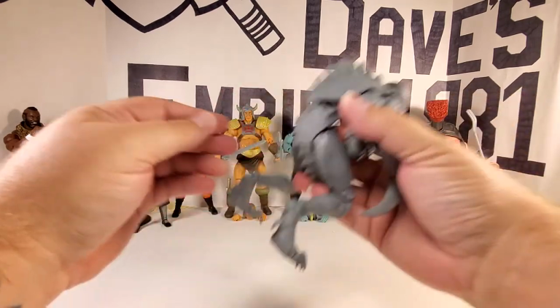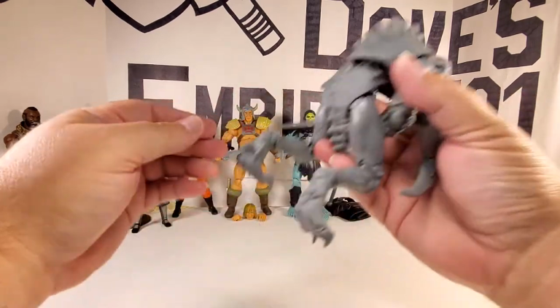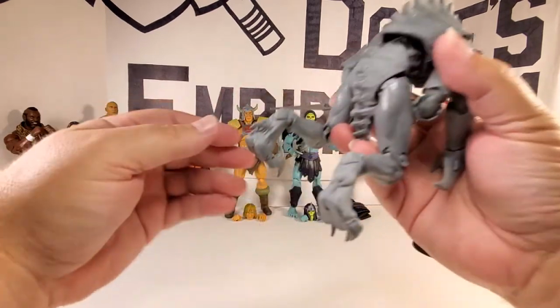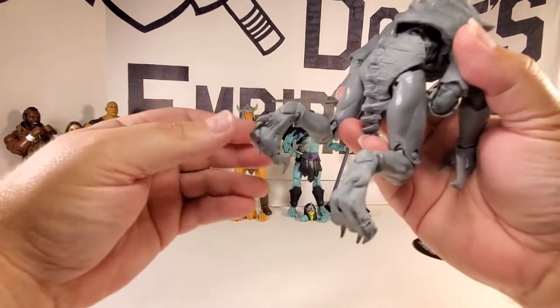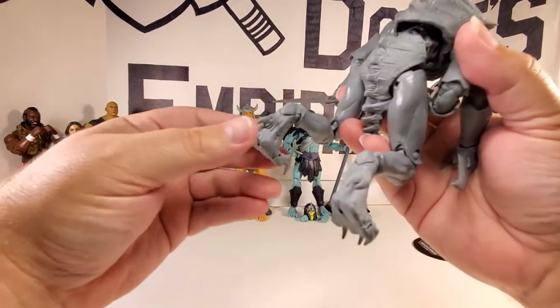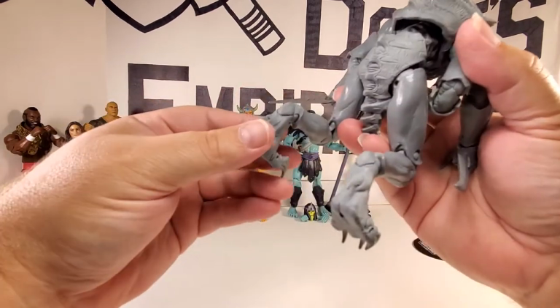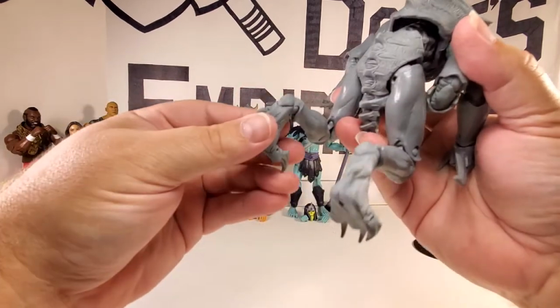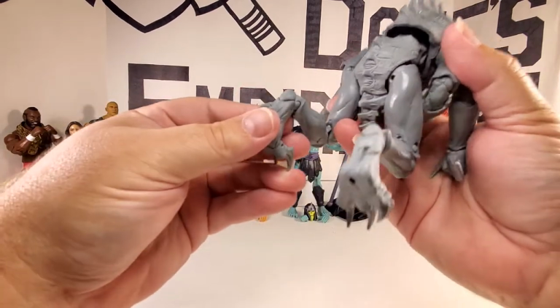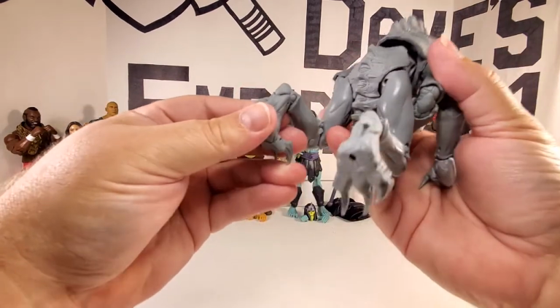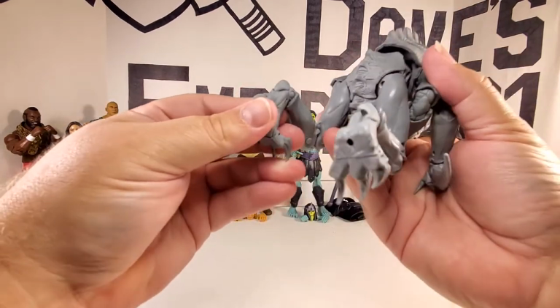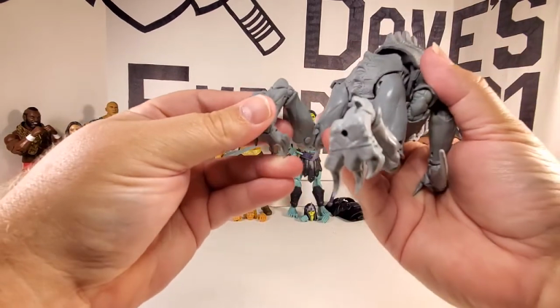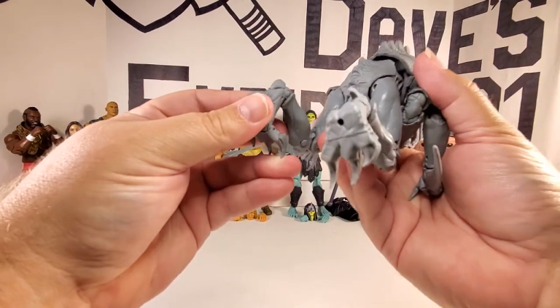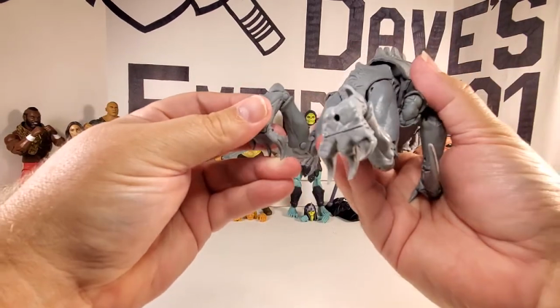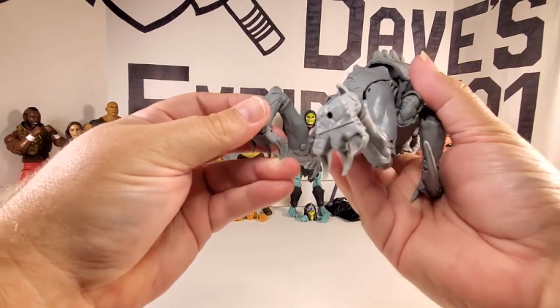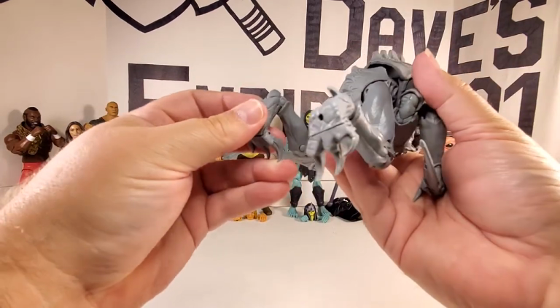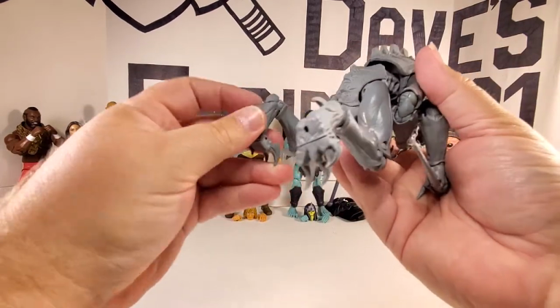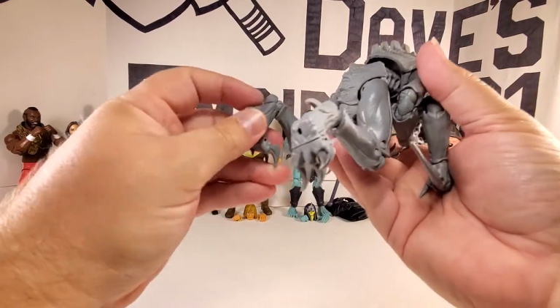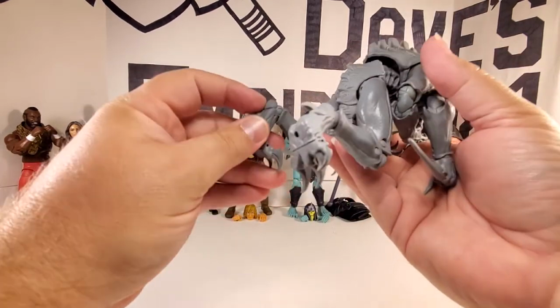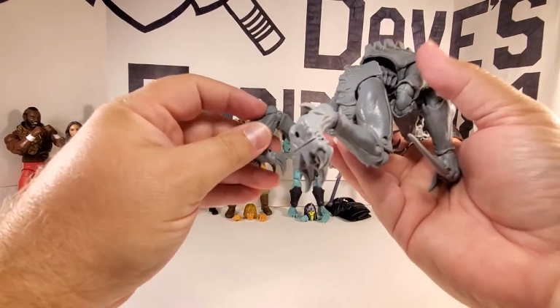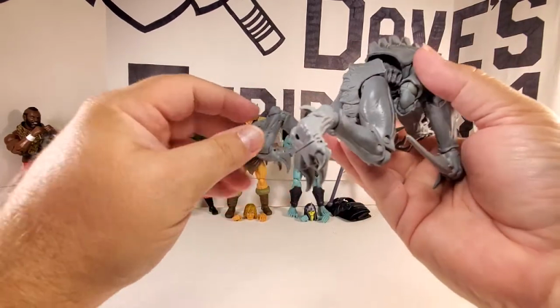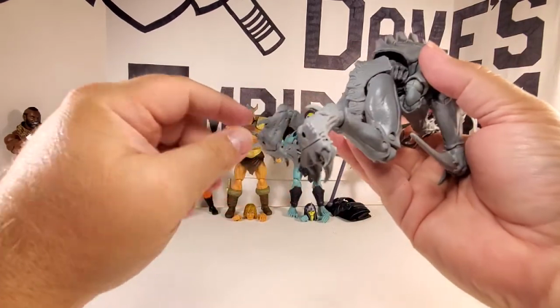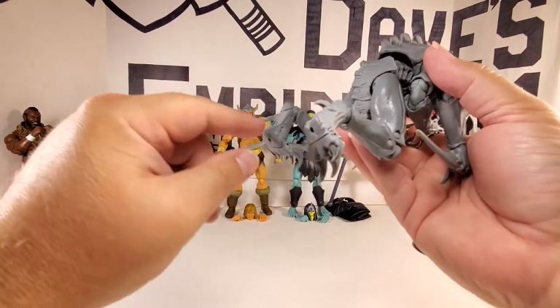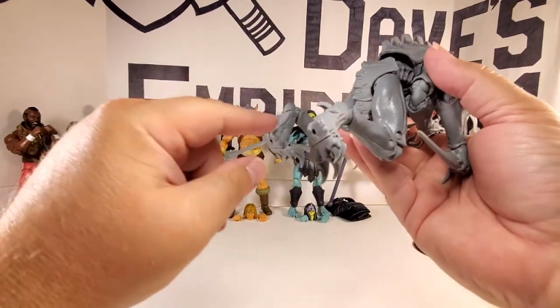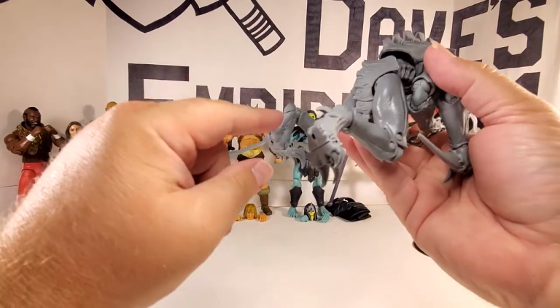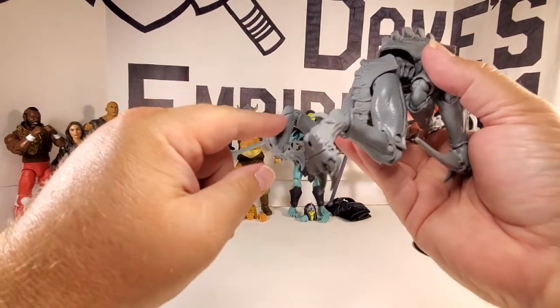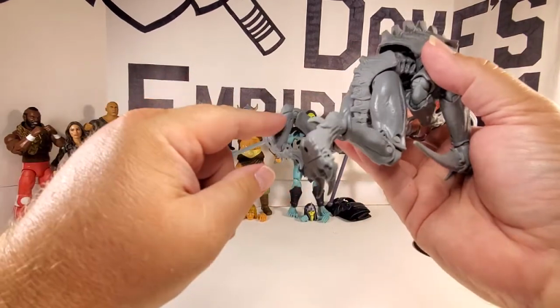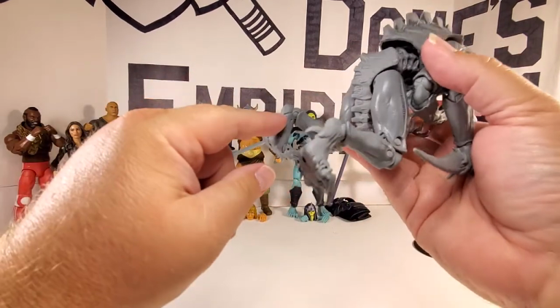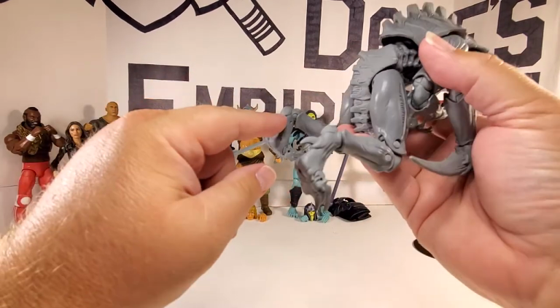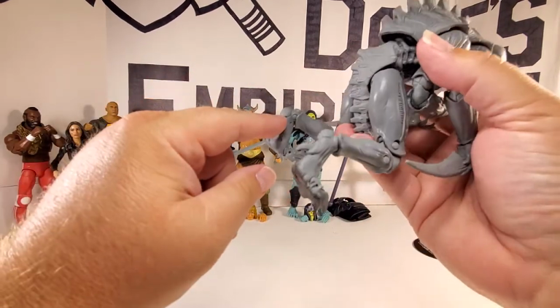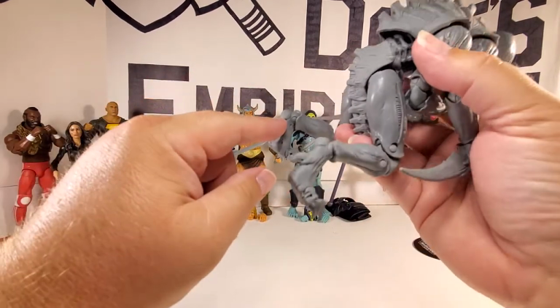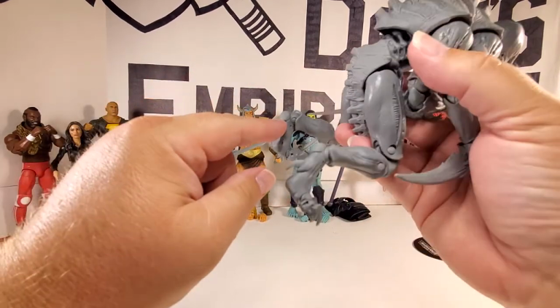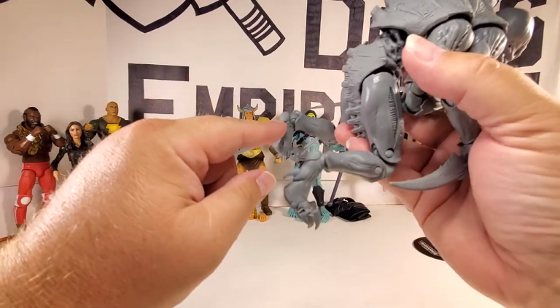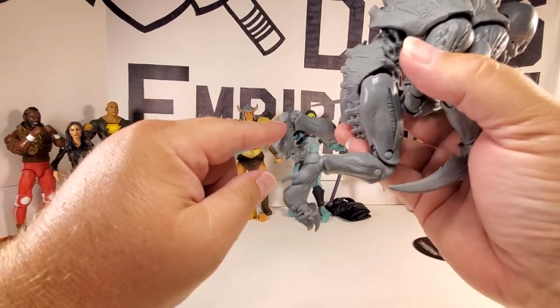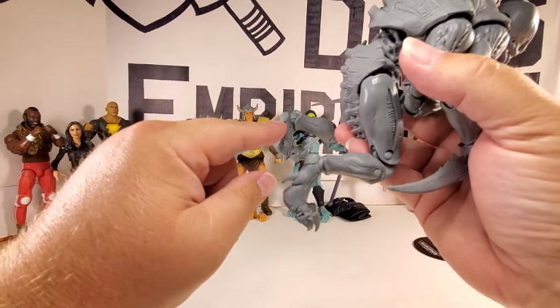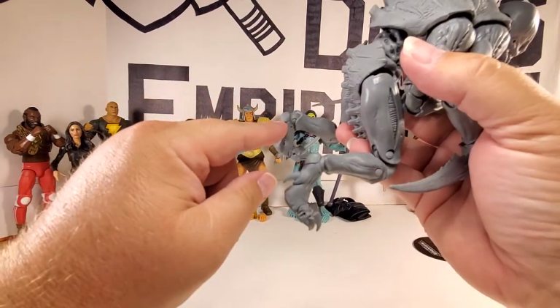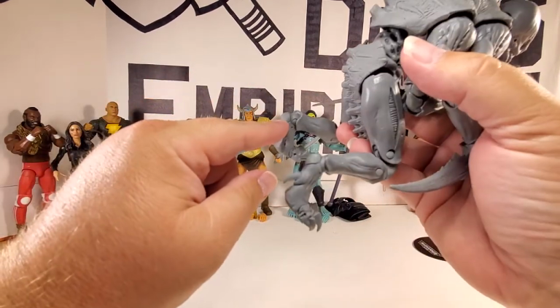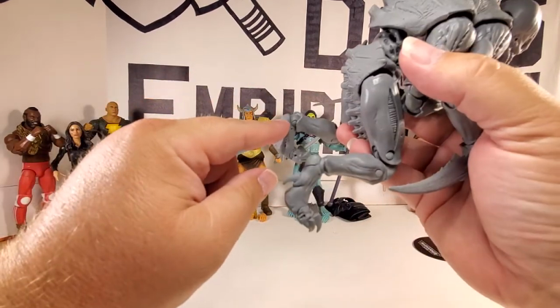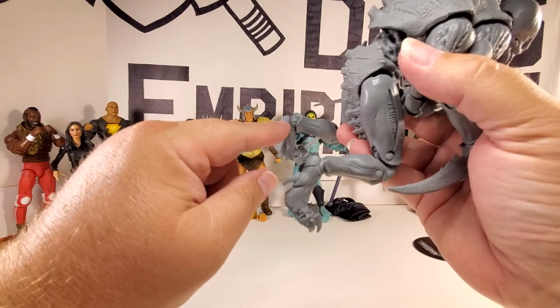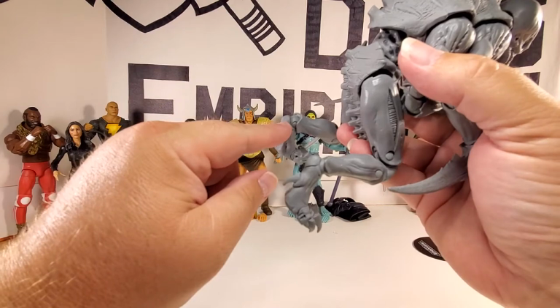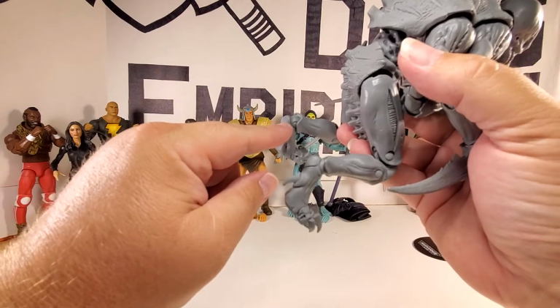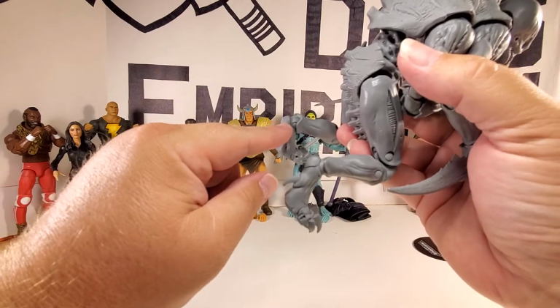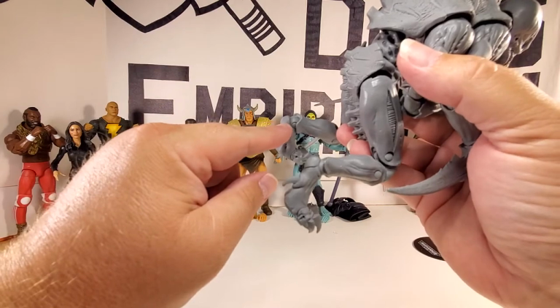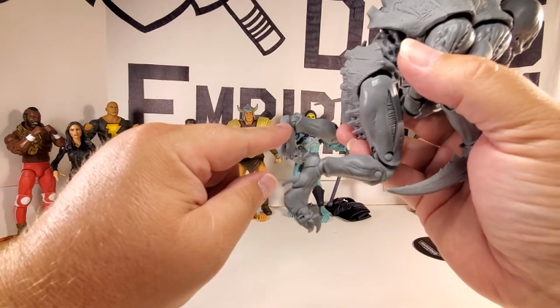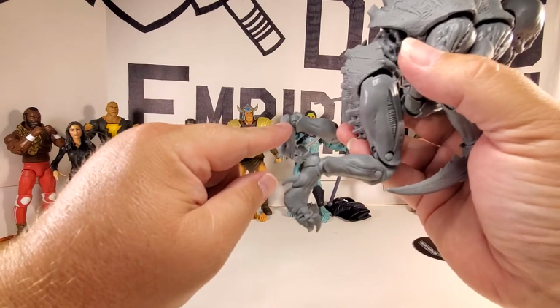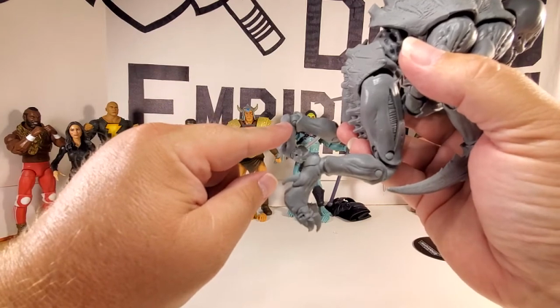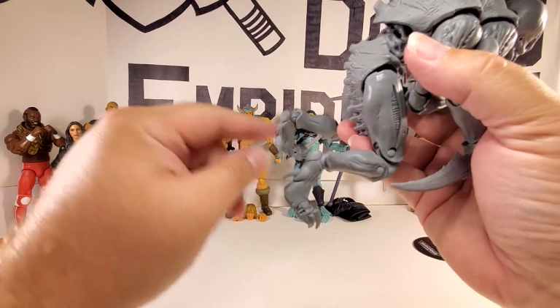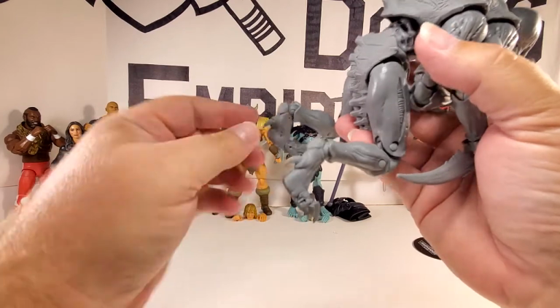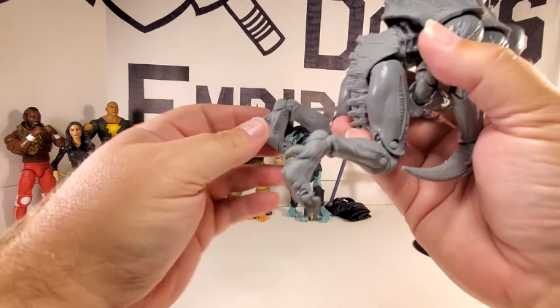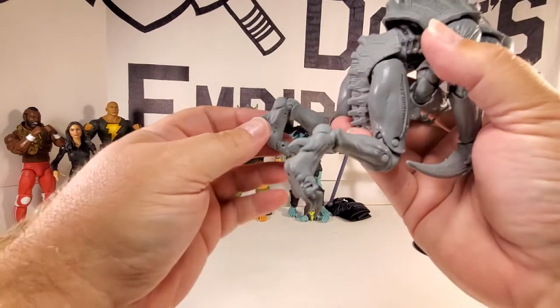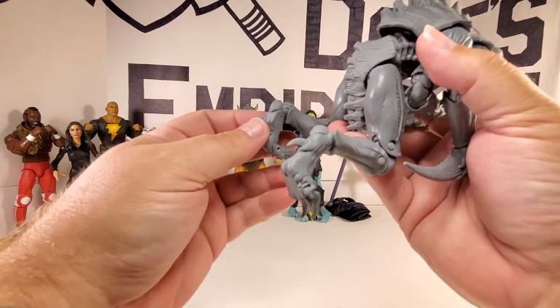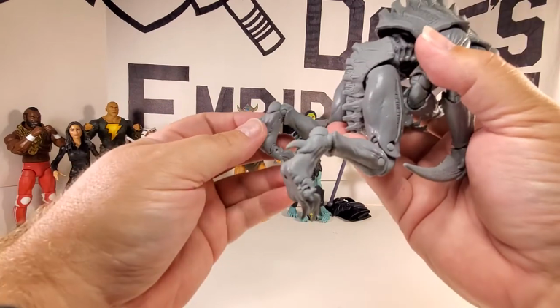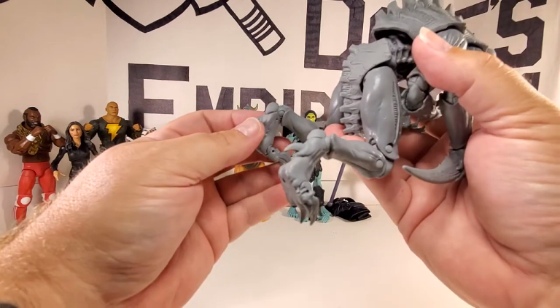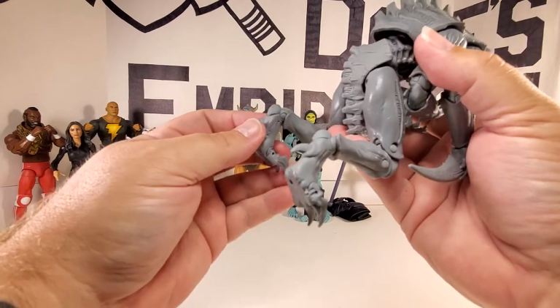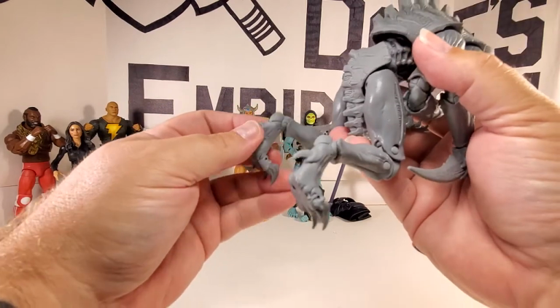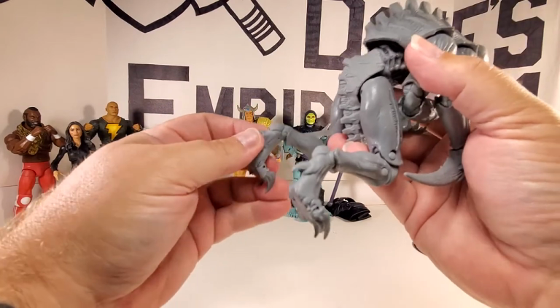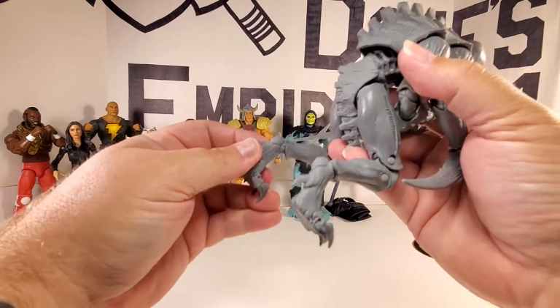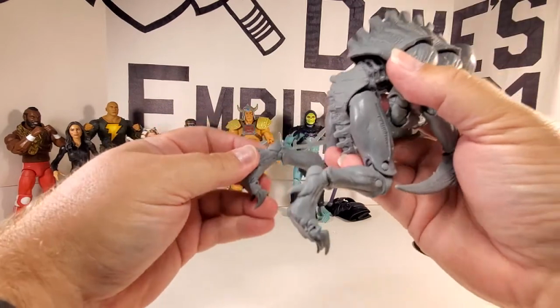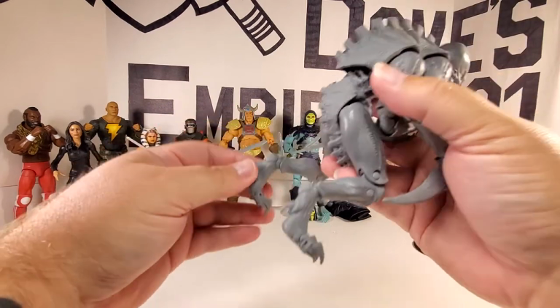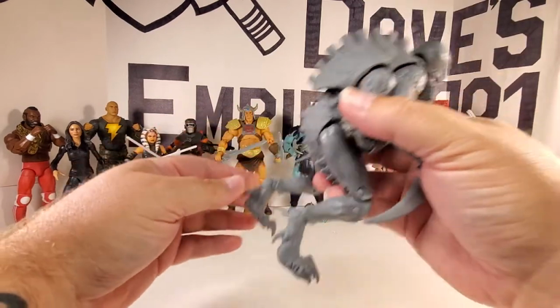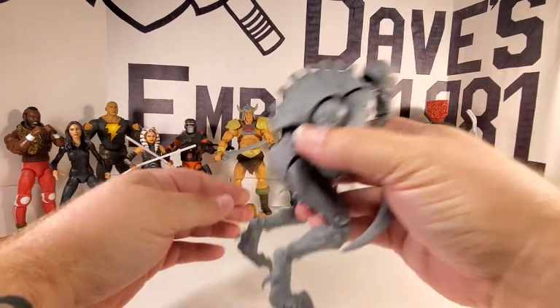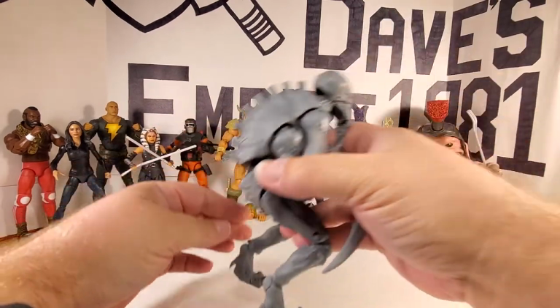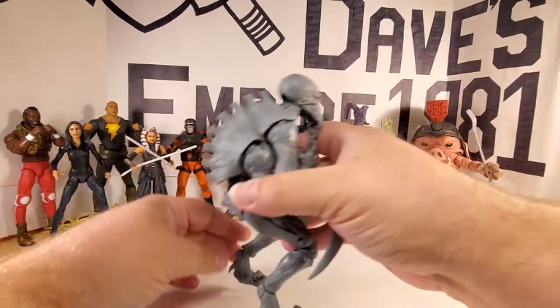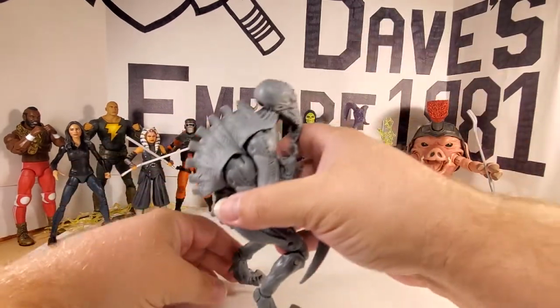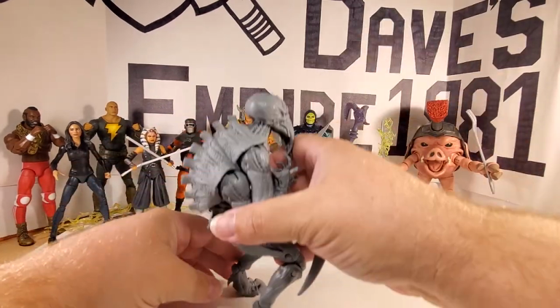One interesting thing to note: his heels almost look like kneecaps — it's weird.